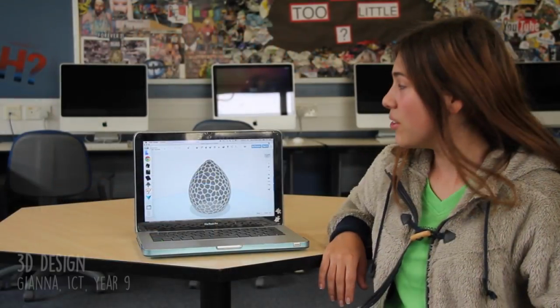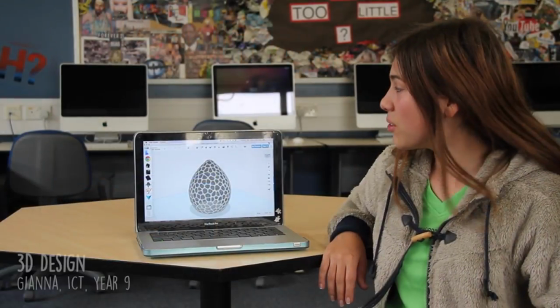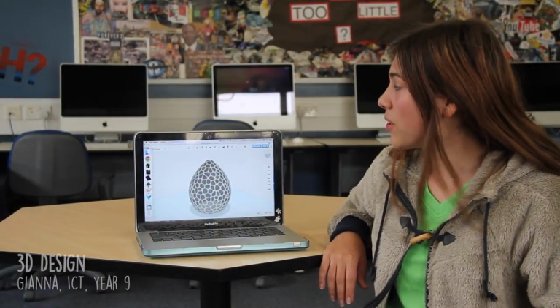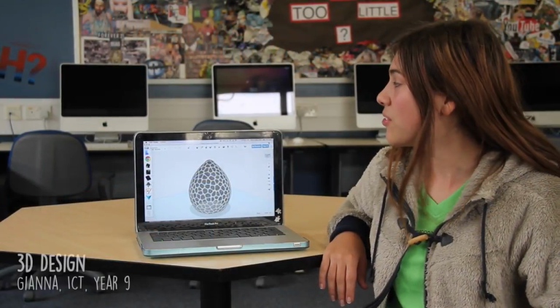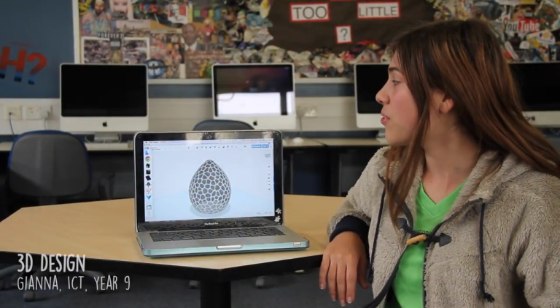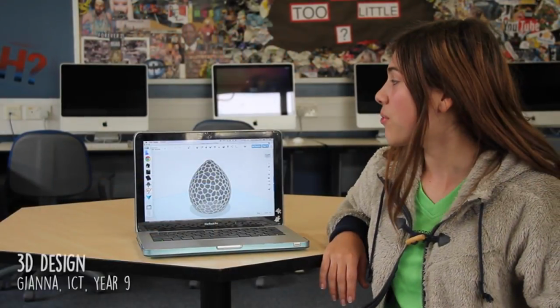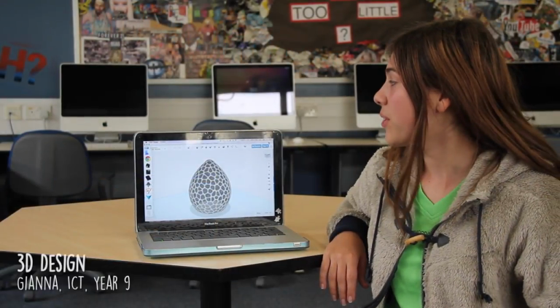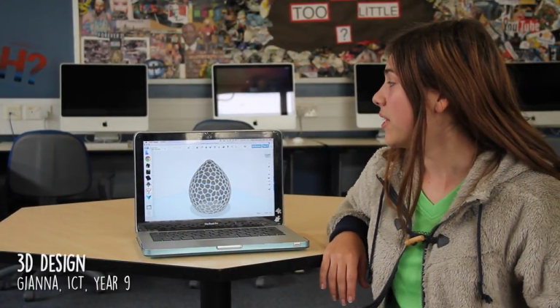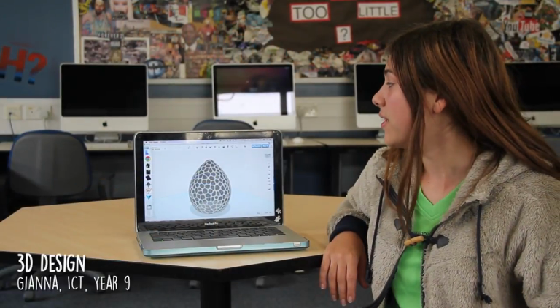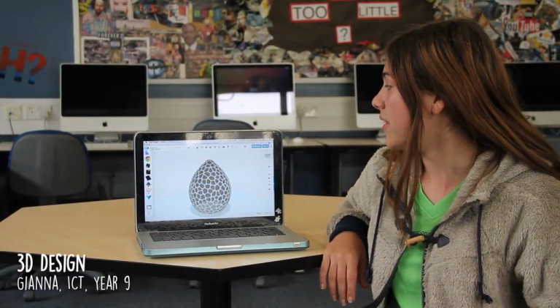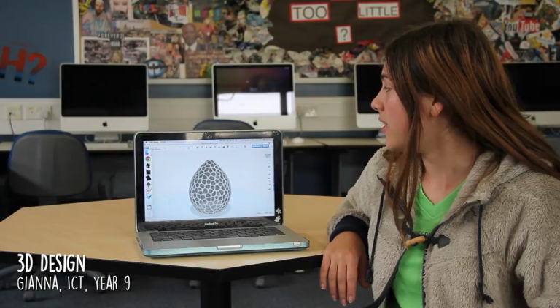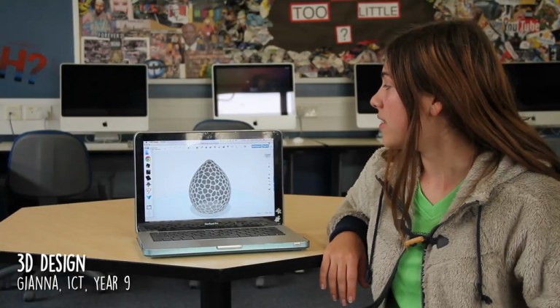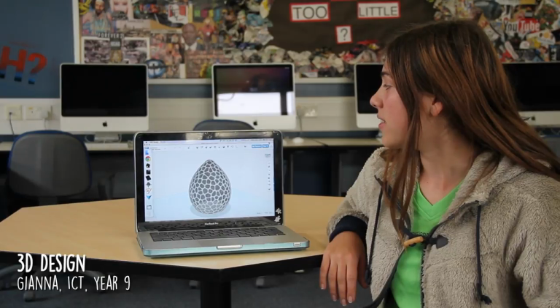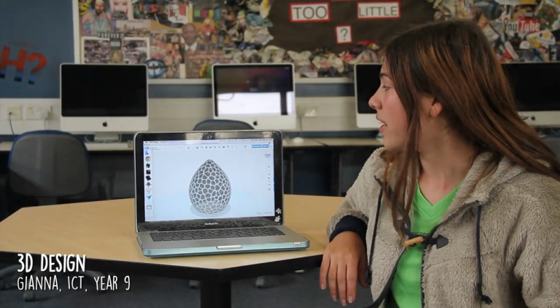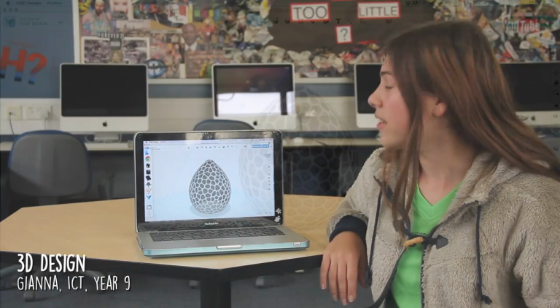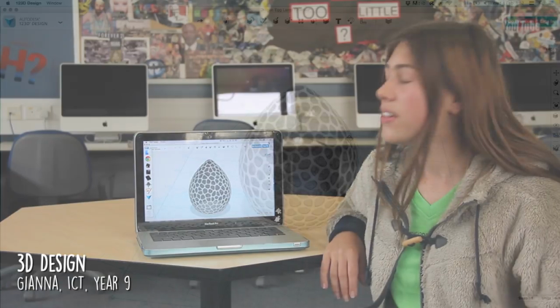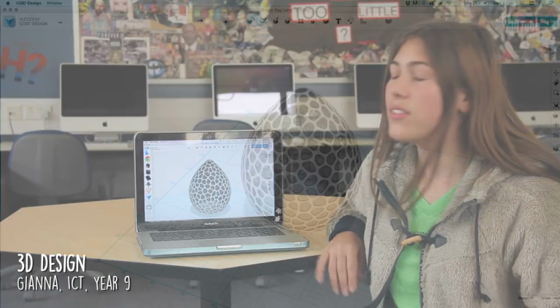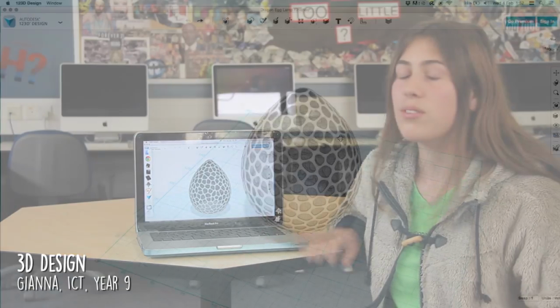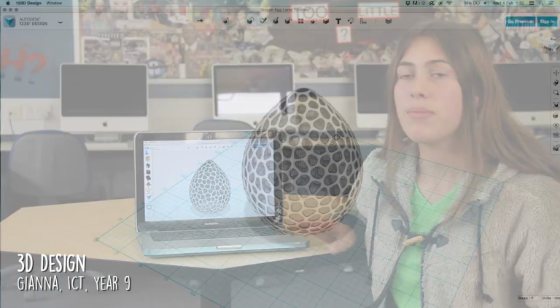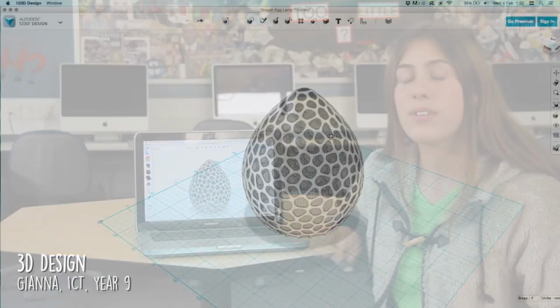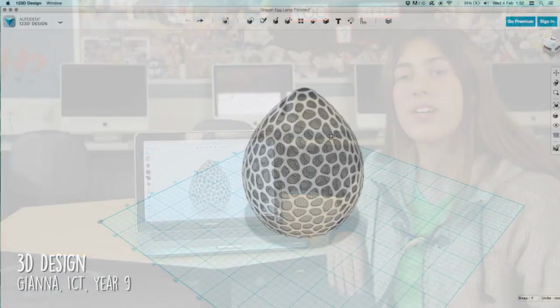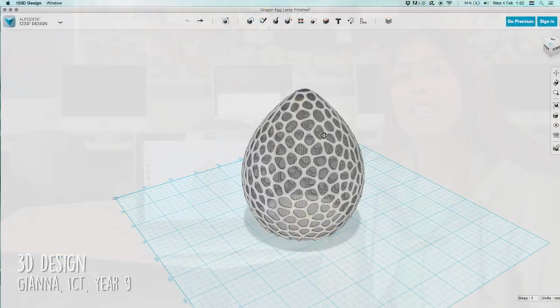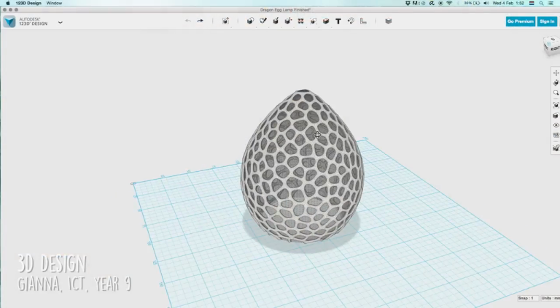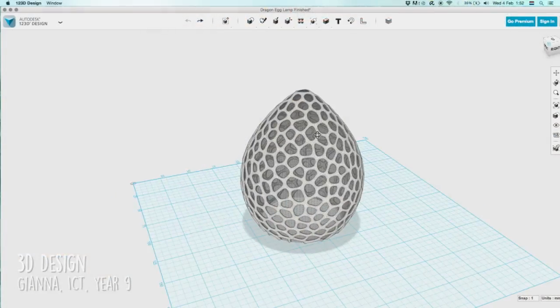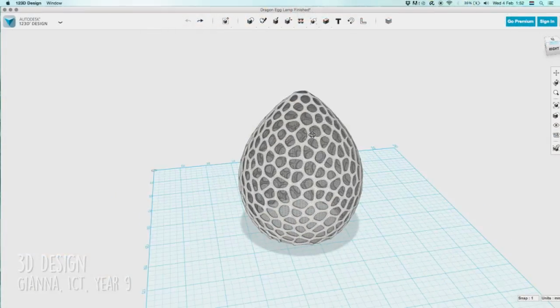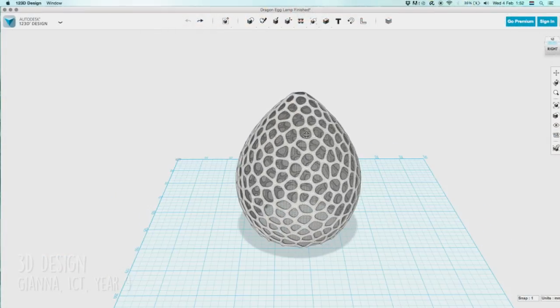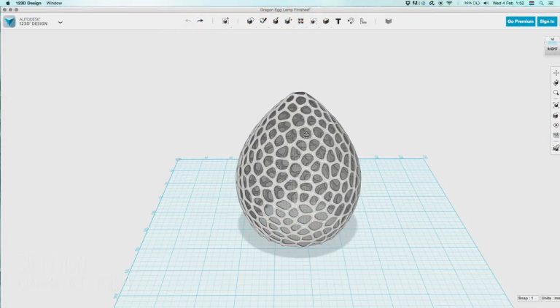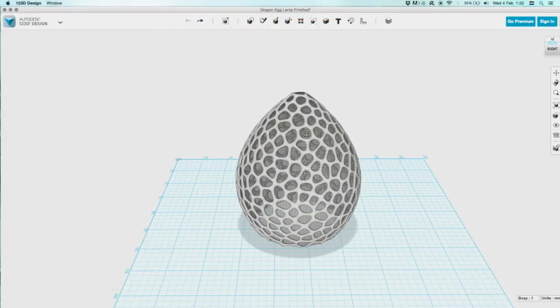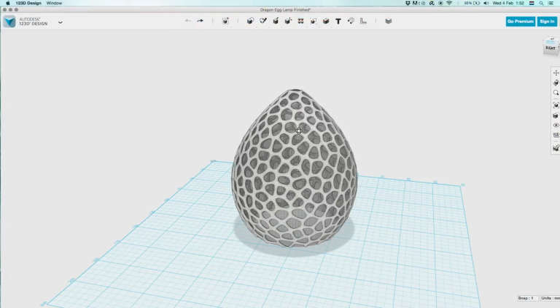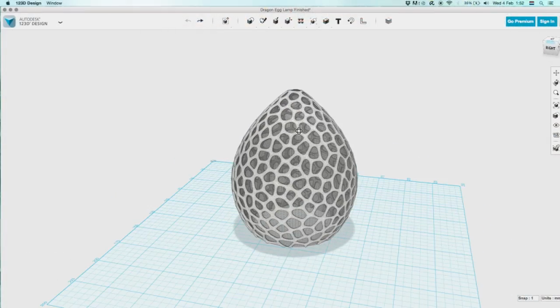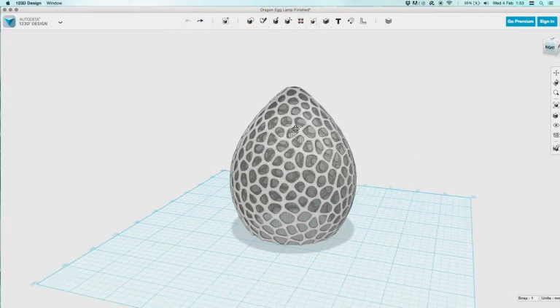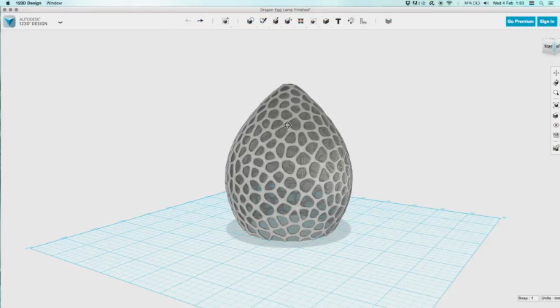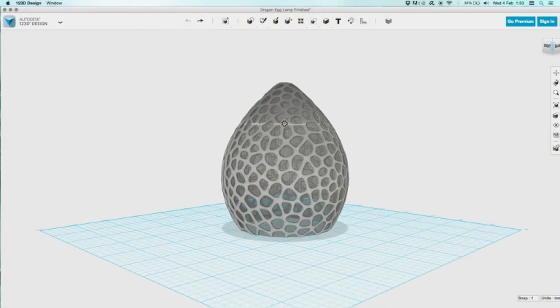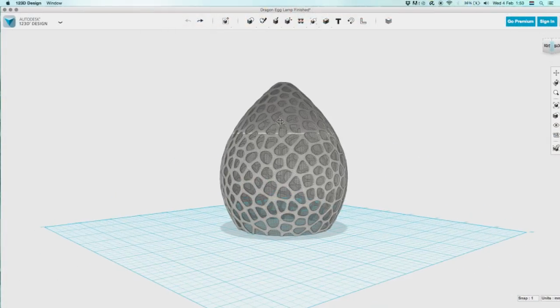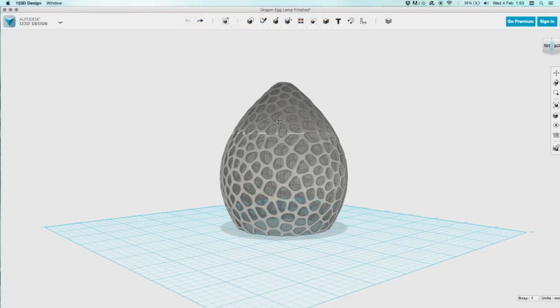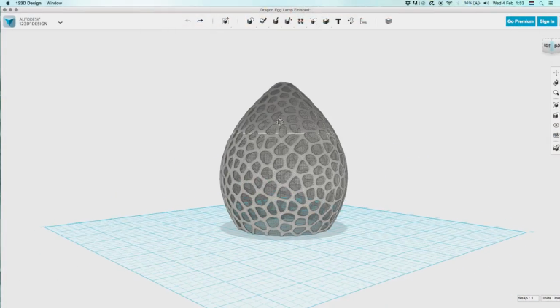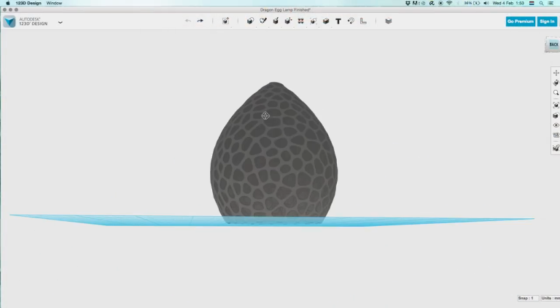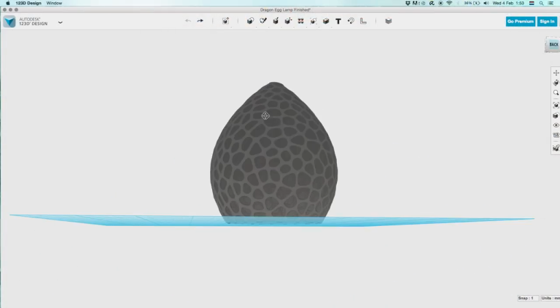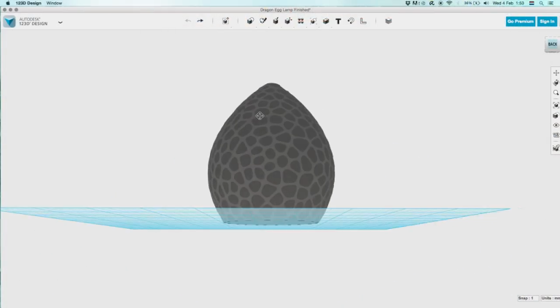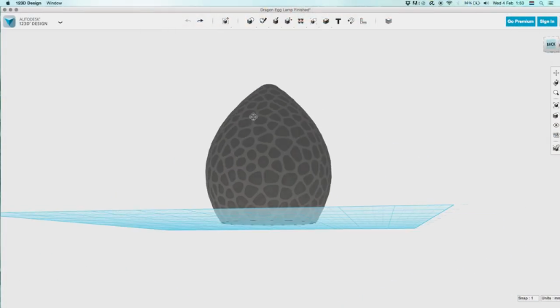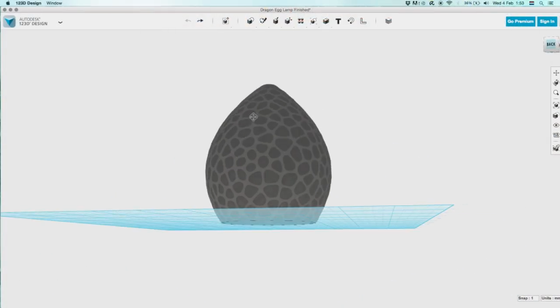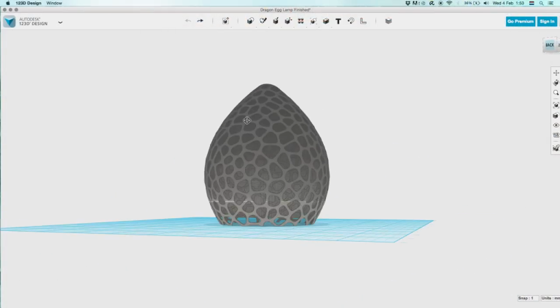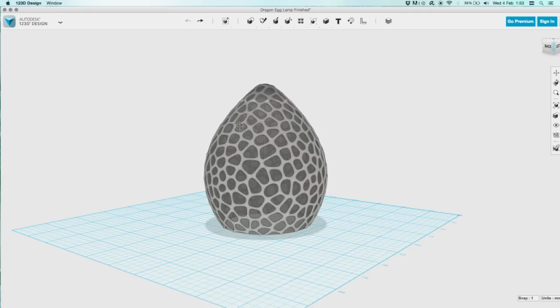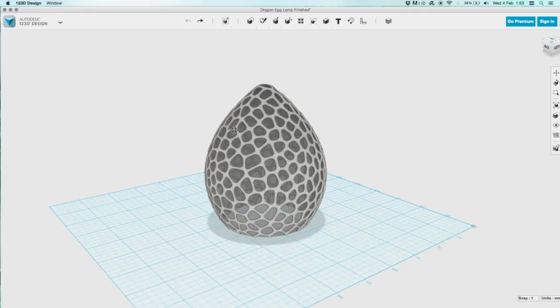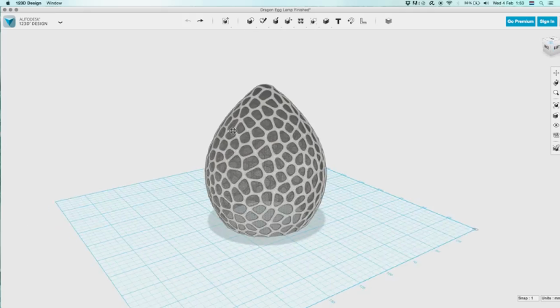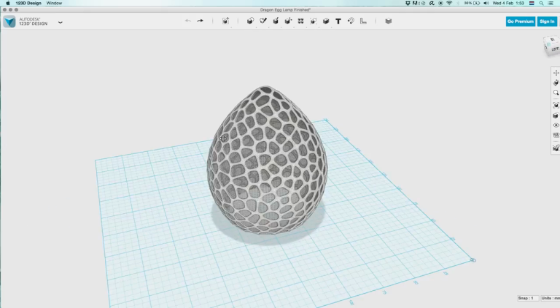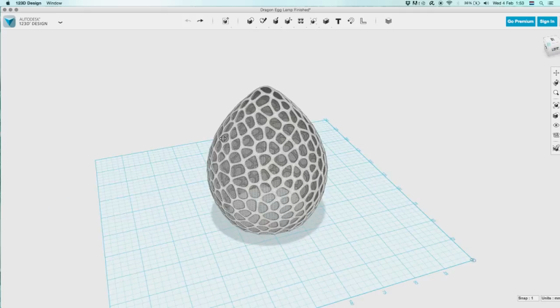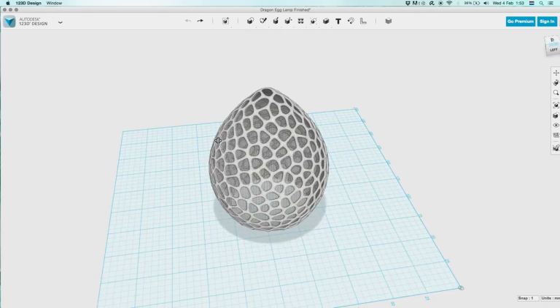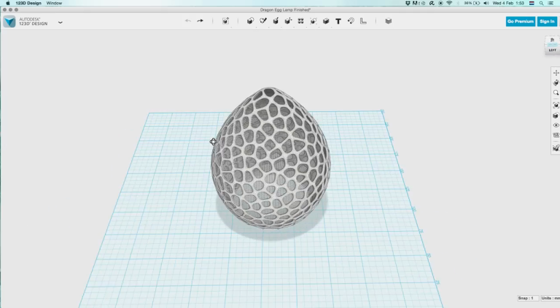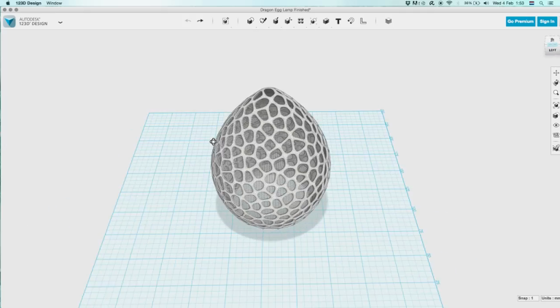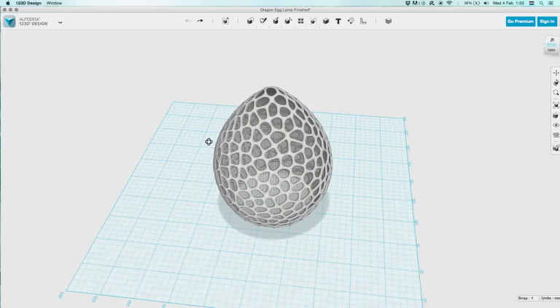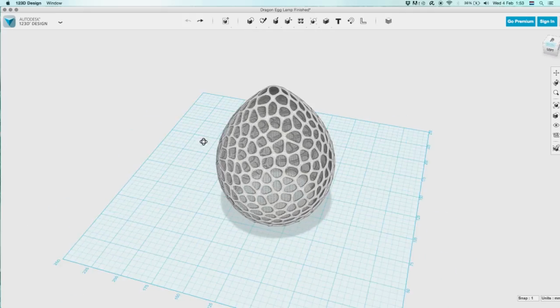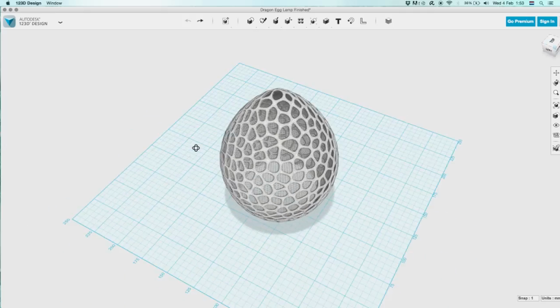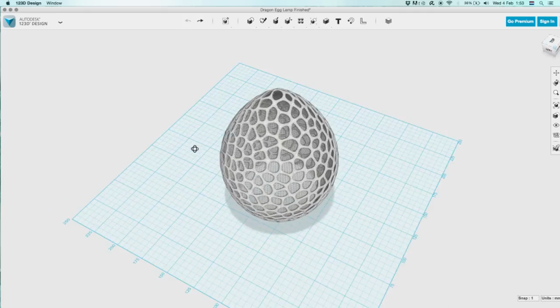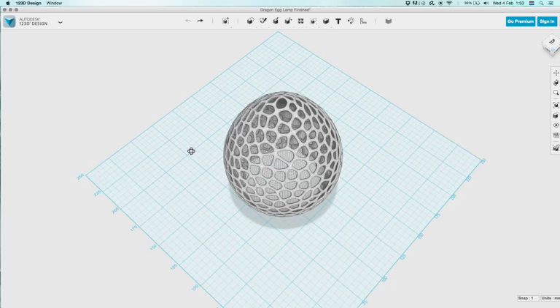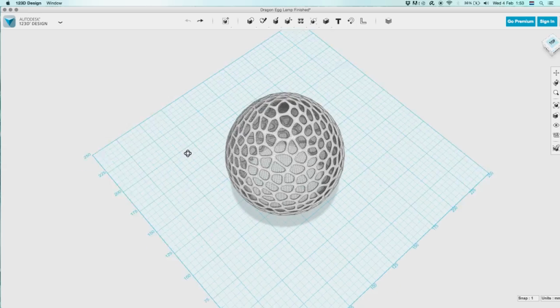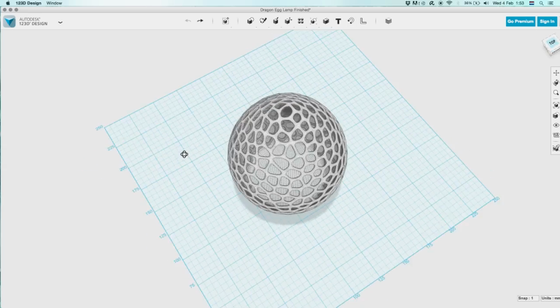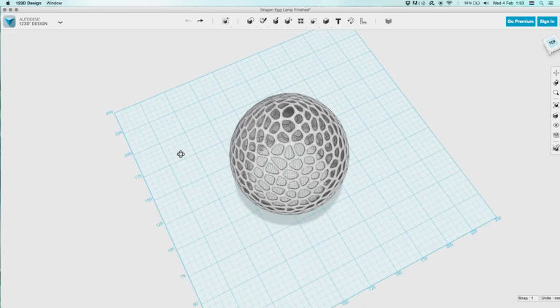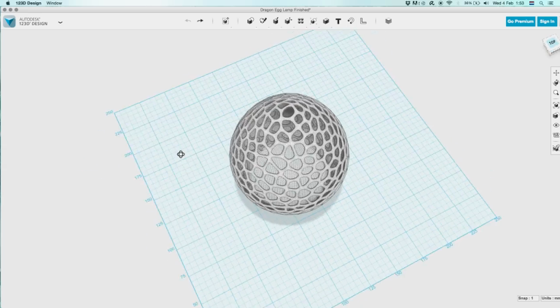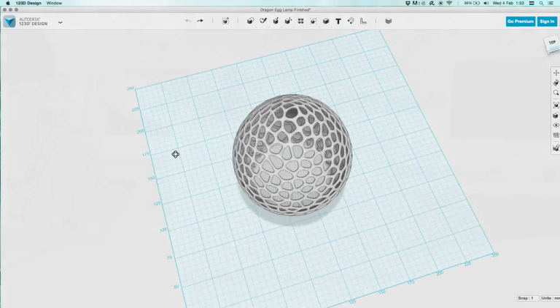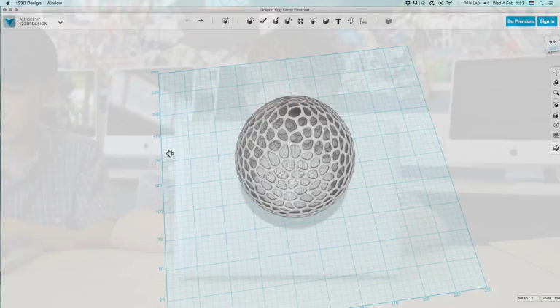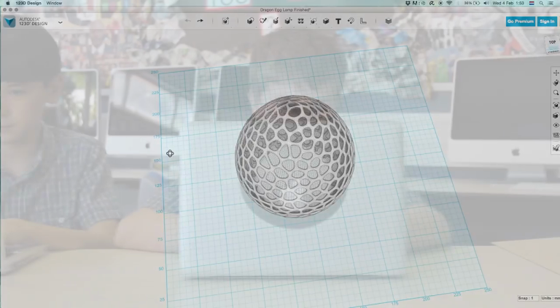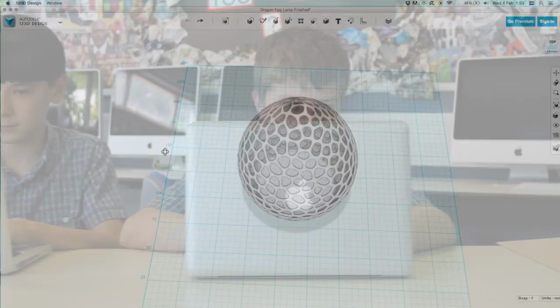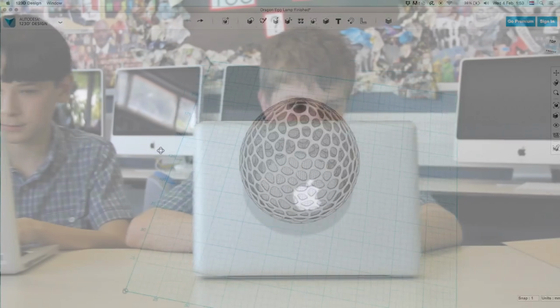I used 123D Design to create this dragon egg lamp, and it was a very complicated process, but I really liked doing it.